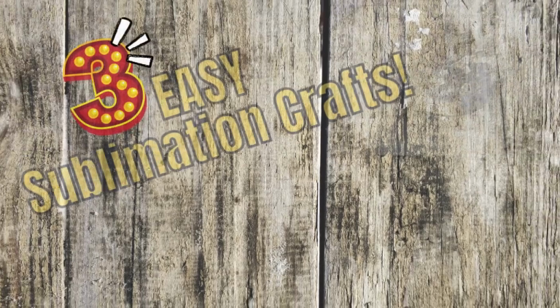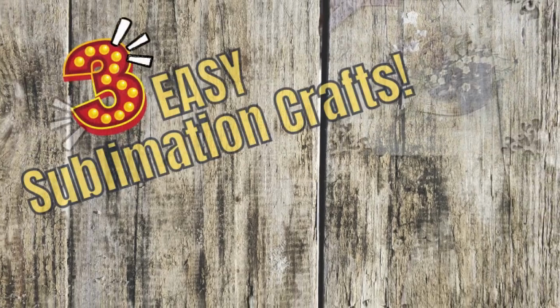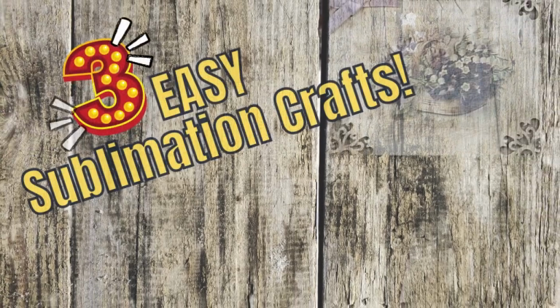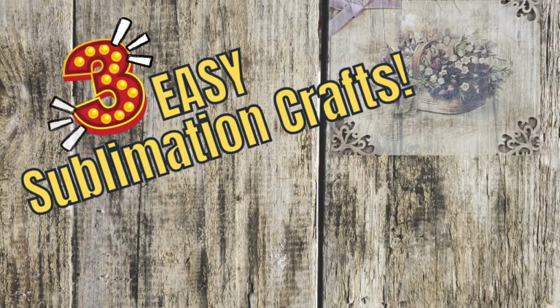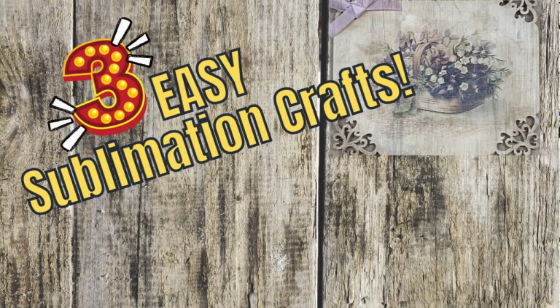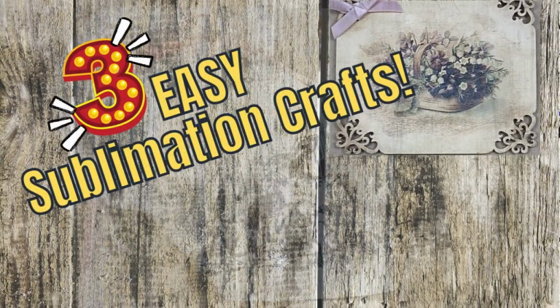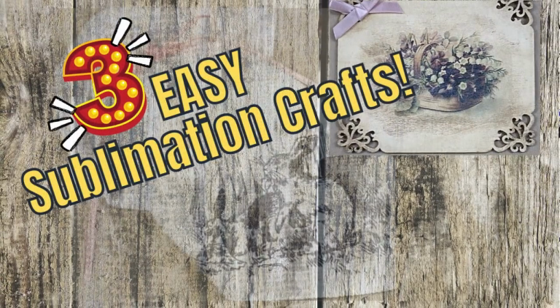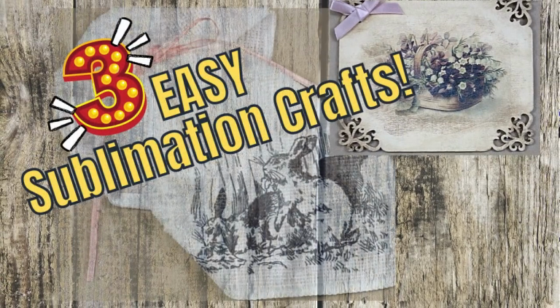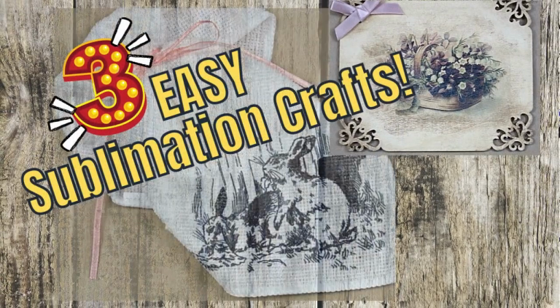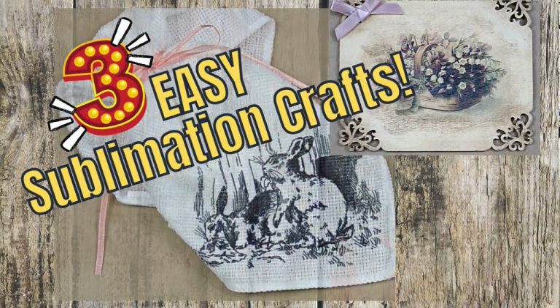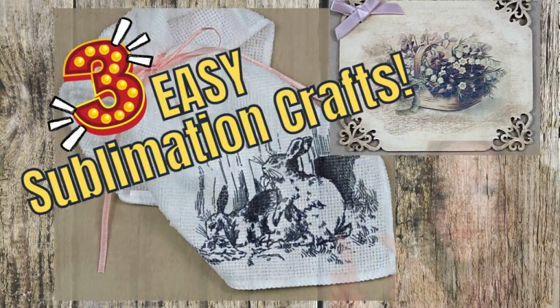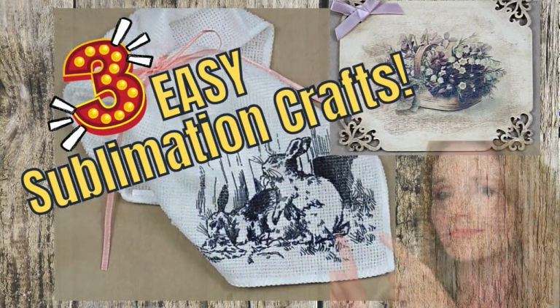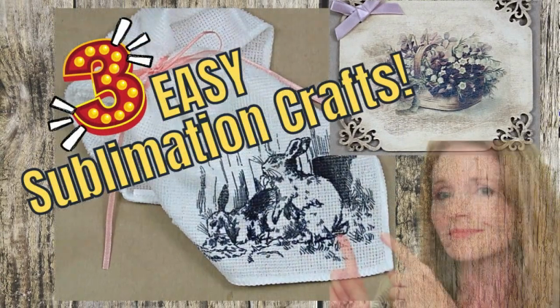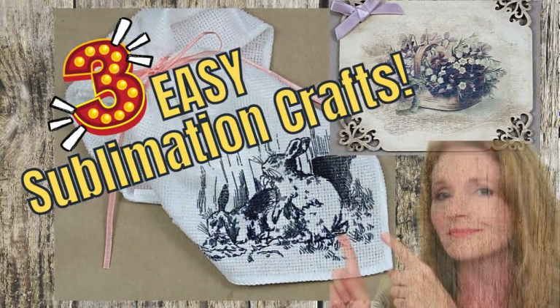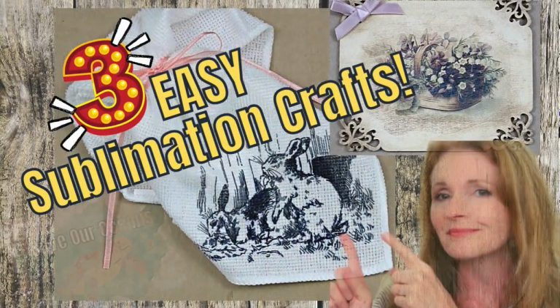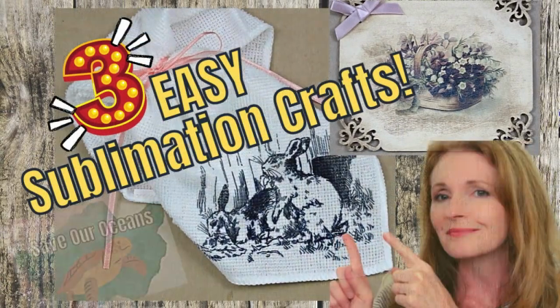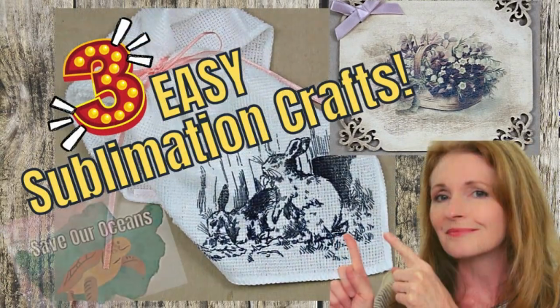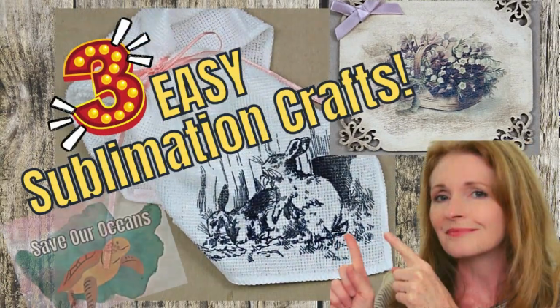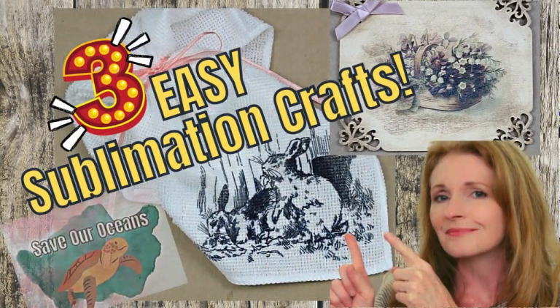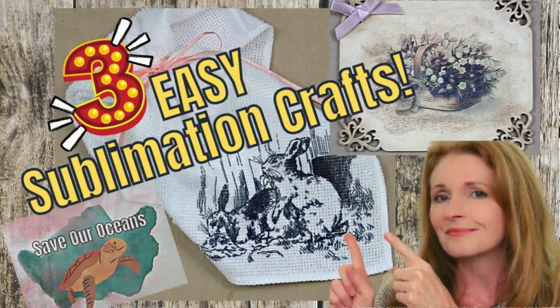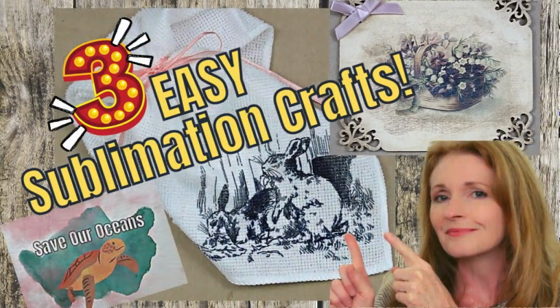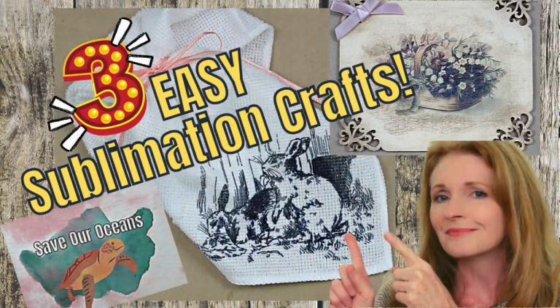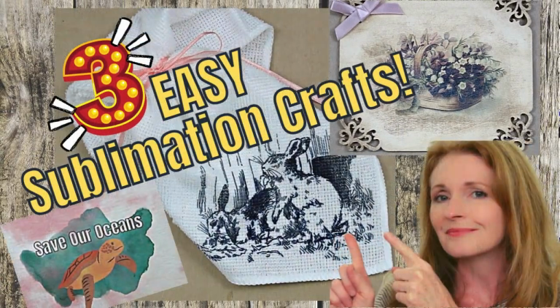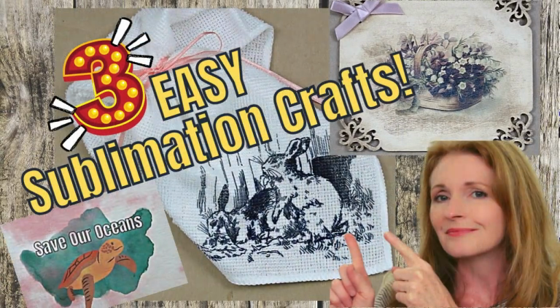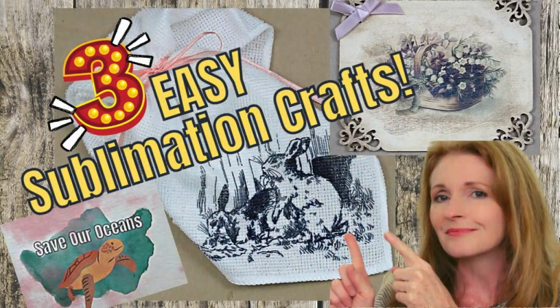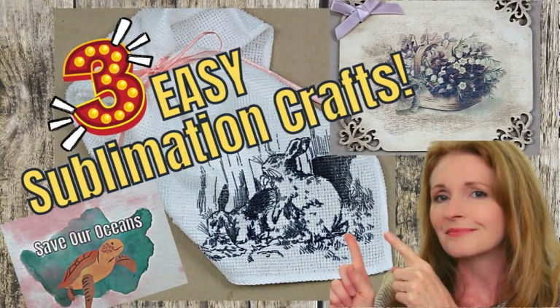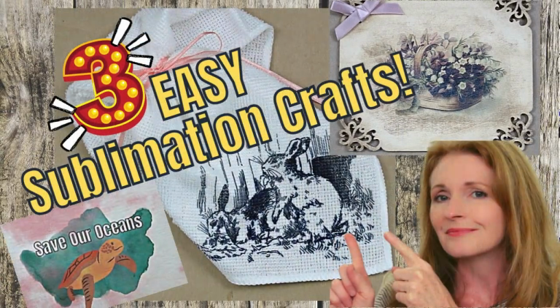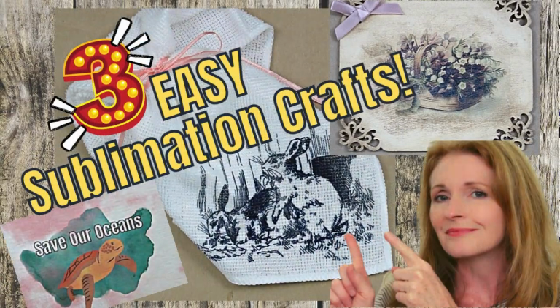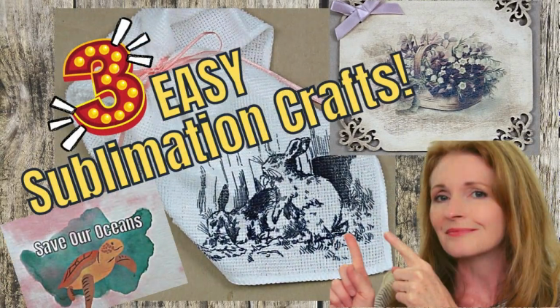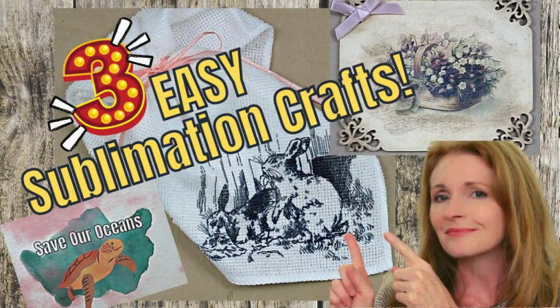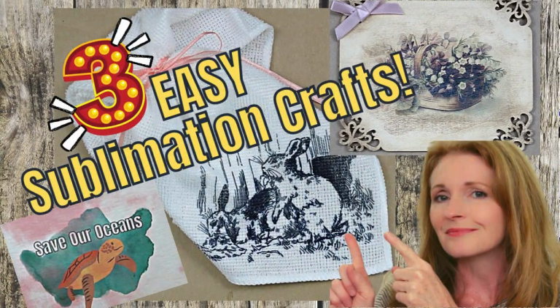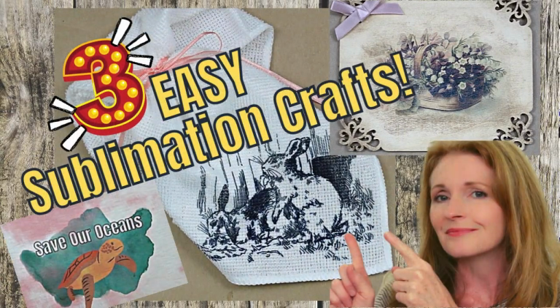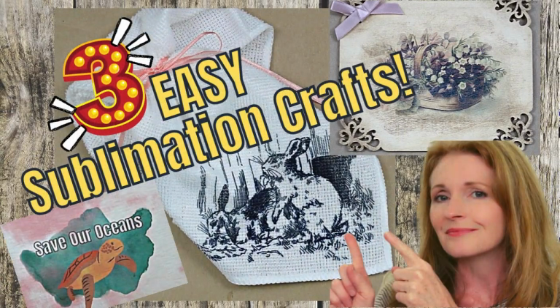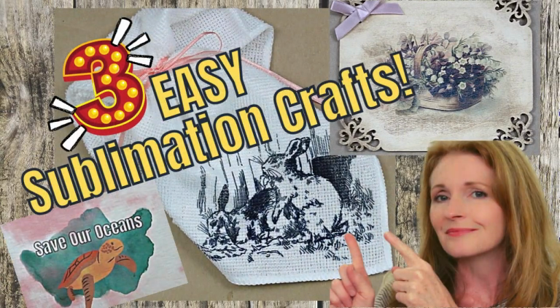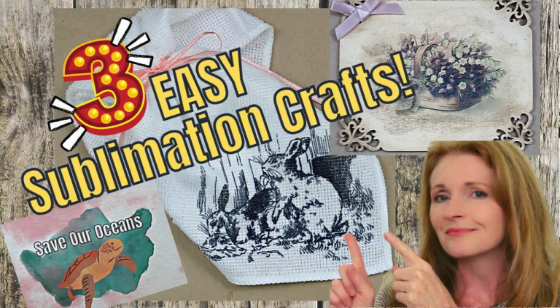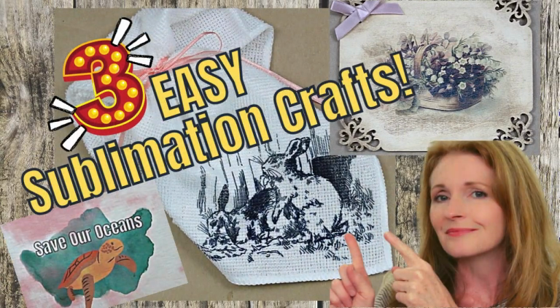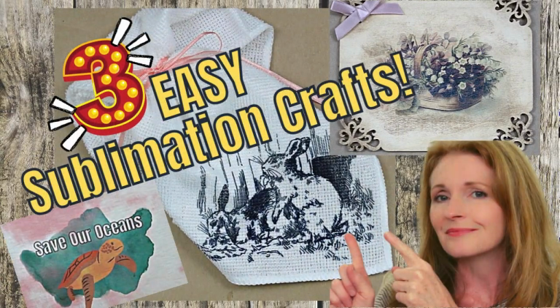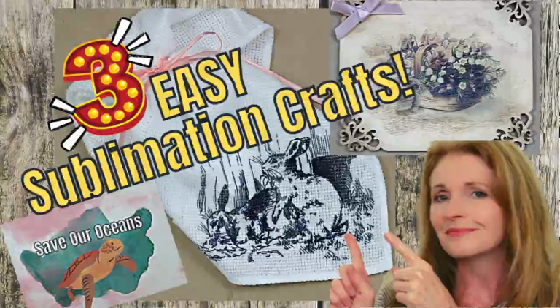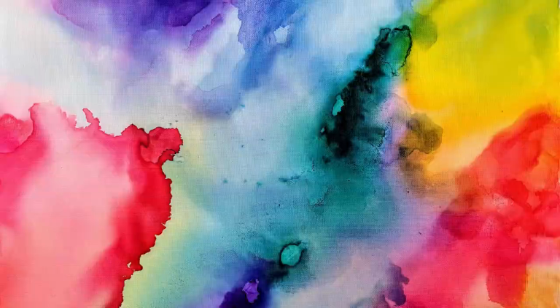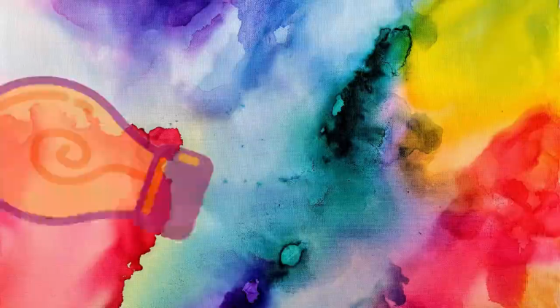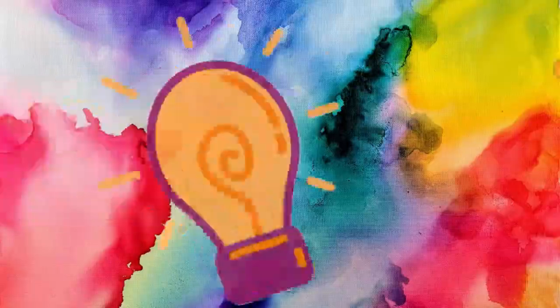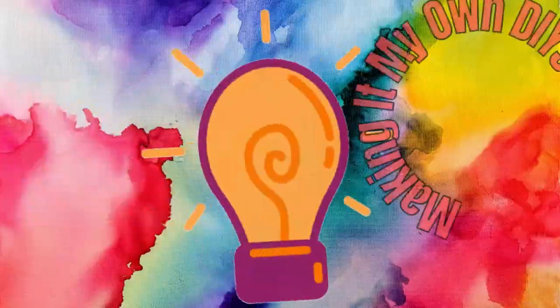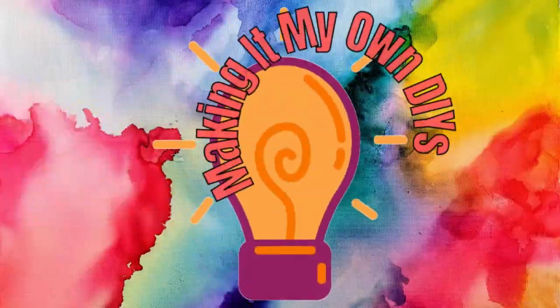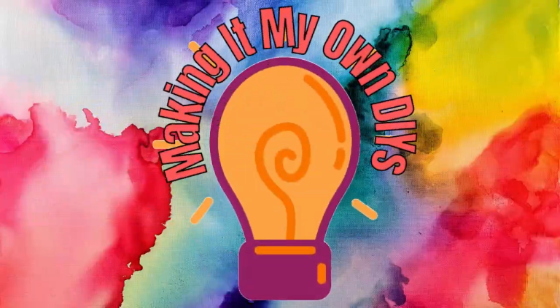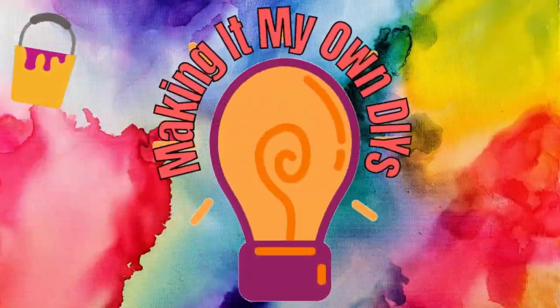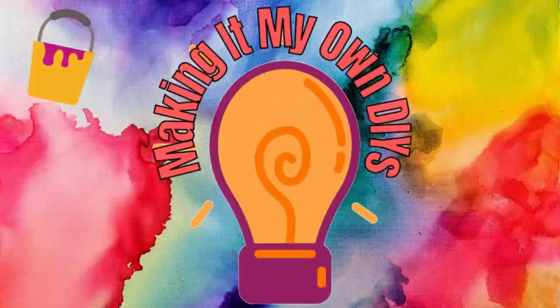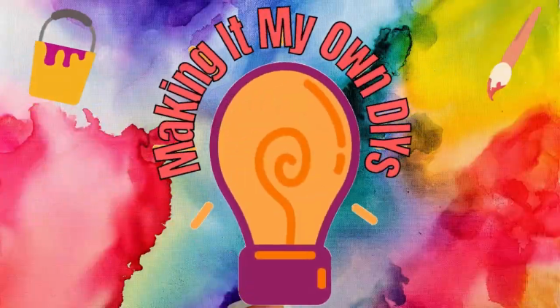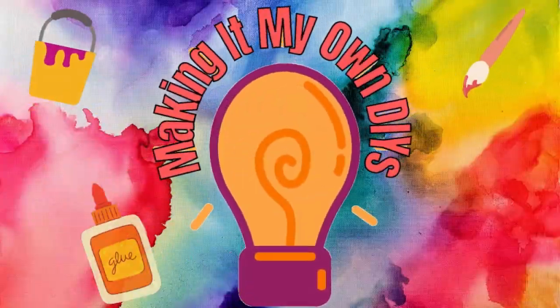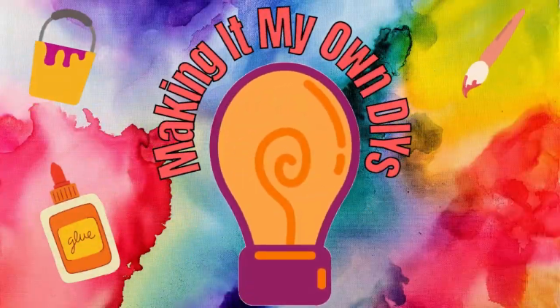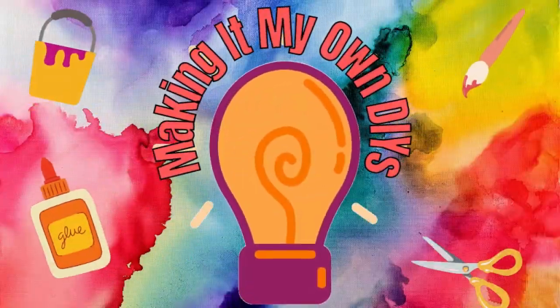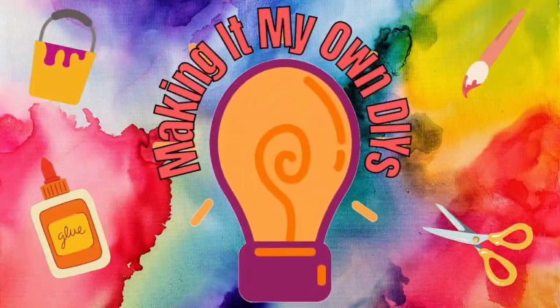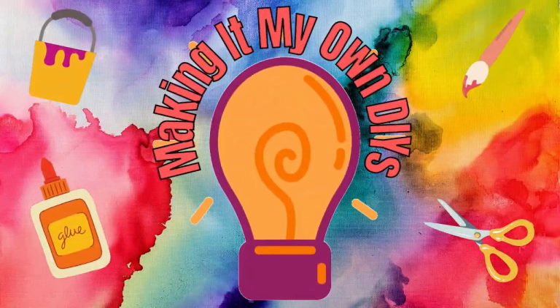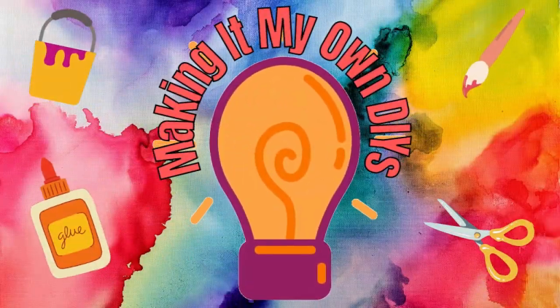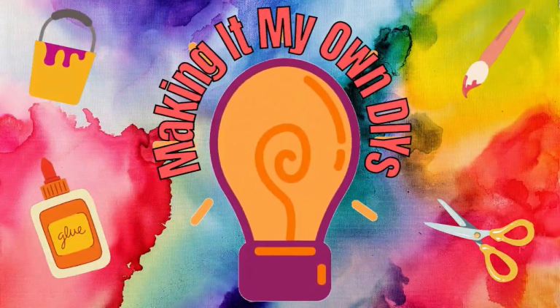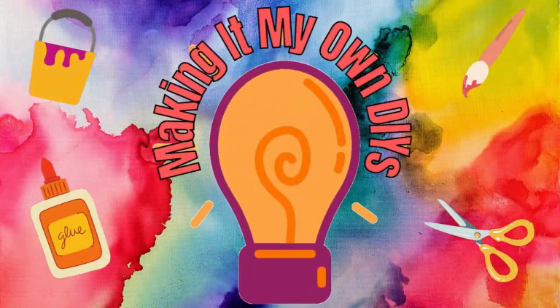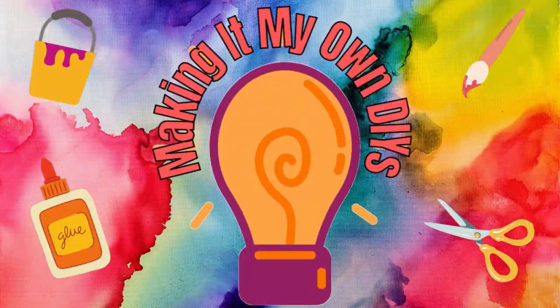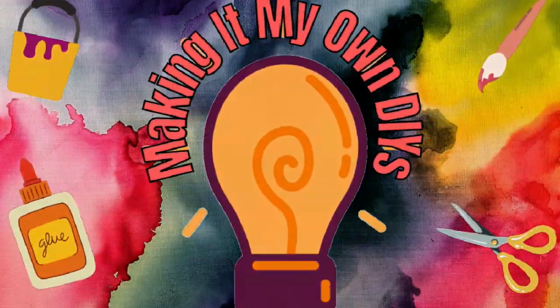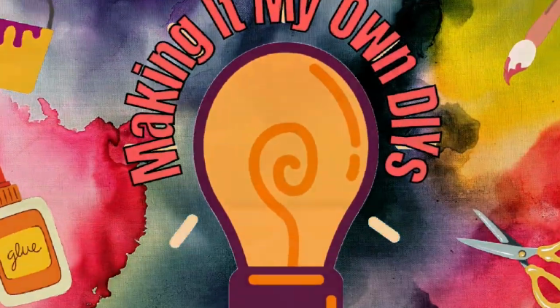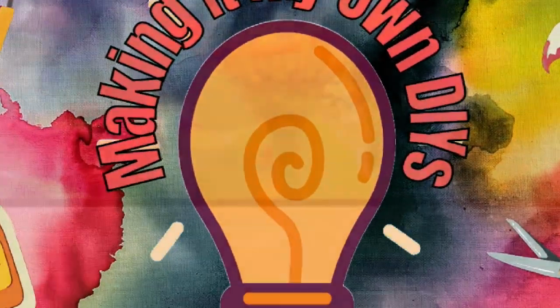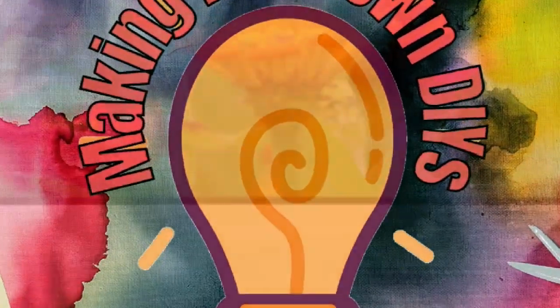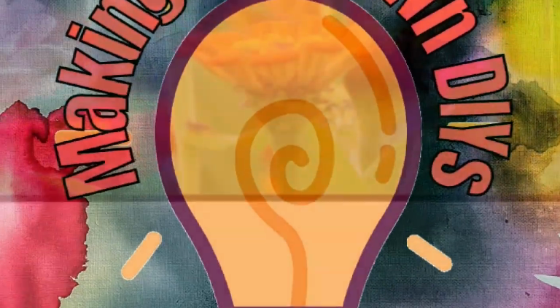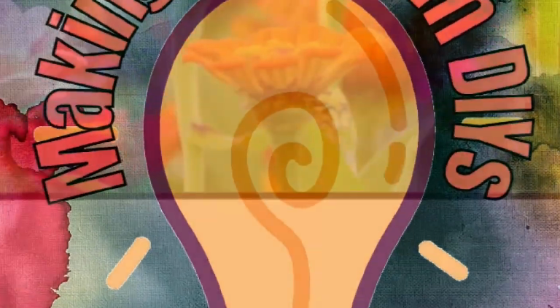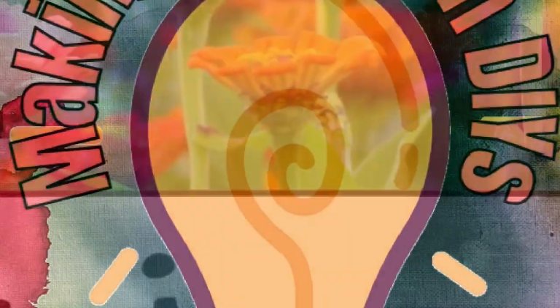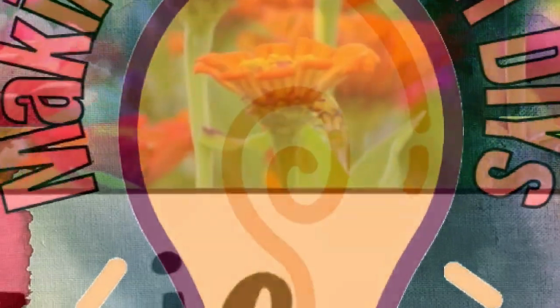Today I've got three easy sublimation crafts for you. Keep watching! I'm Brandi and this is Making It My Own DIYs.